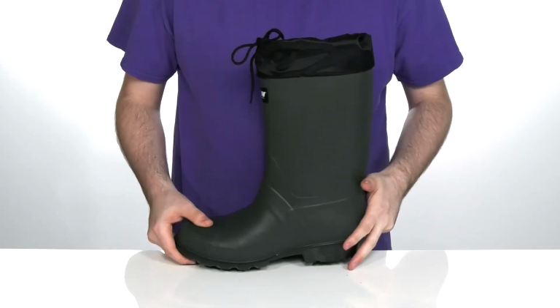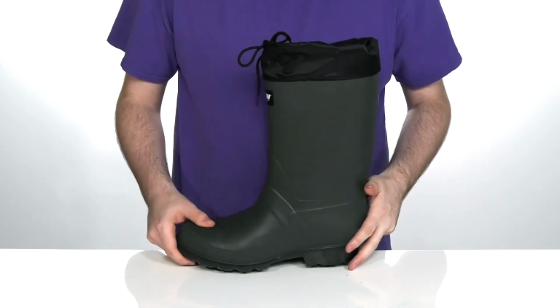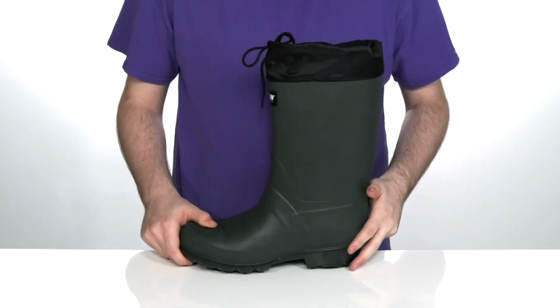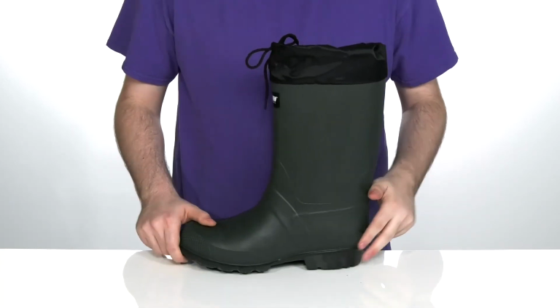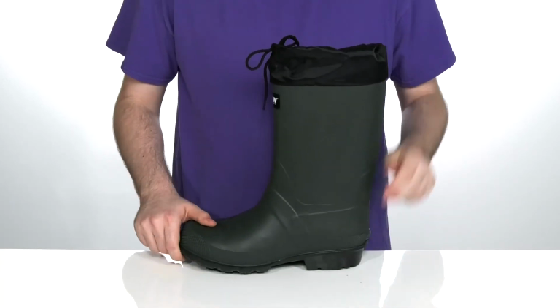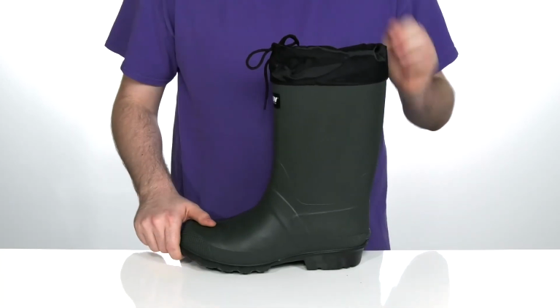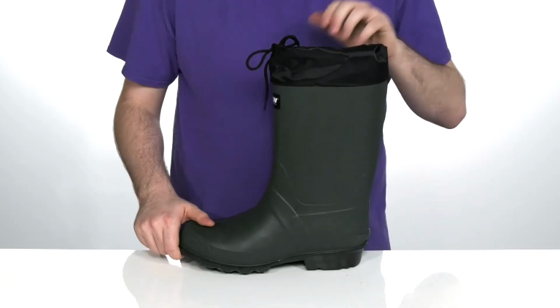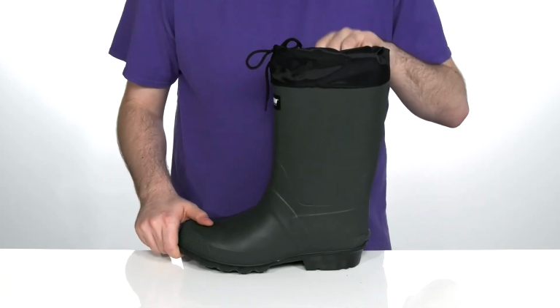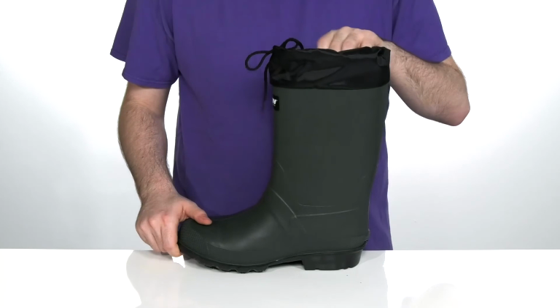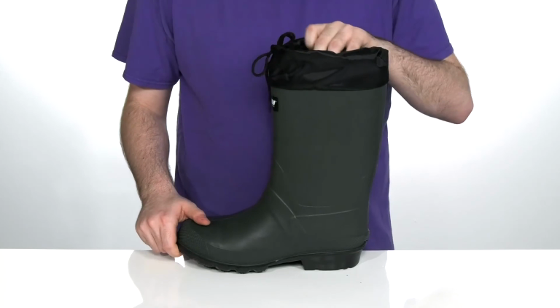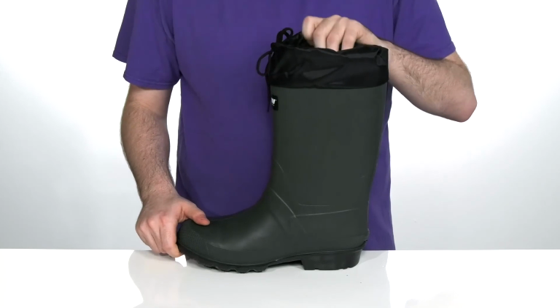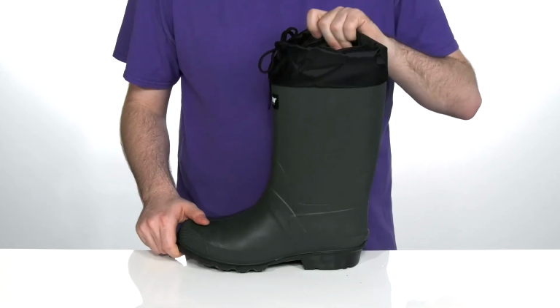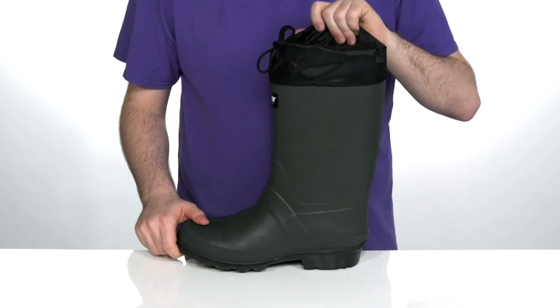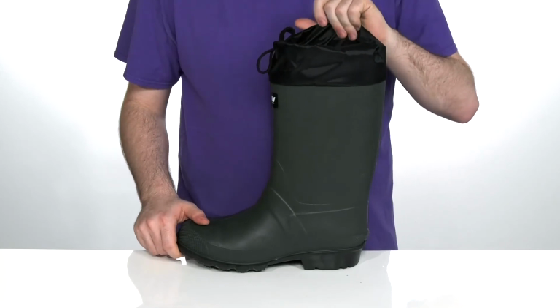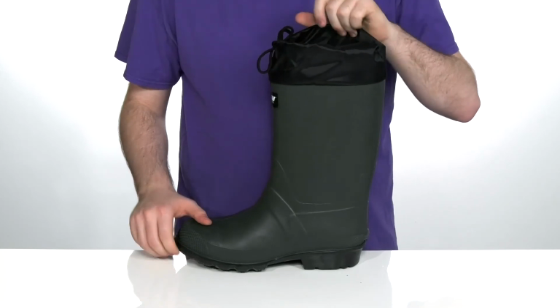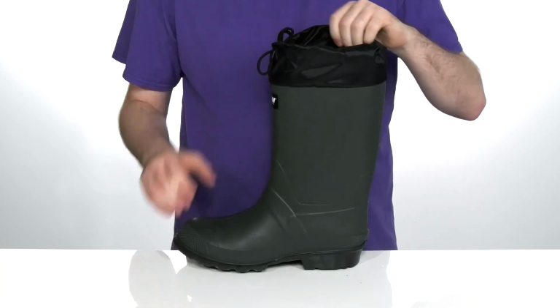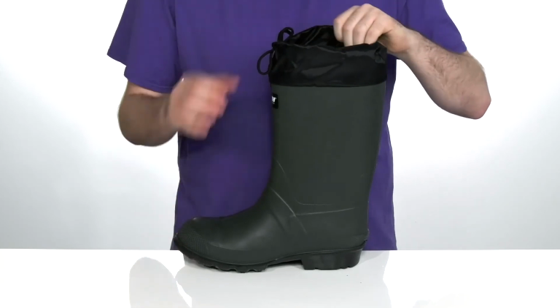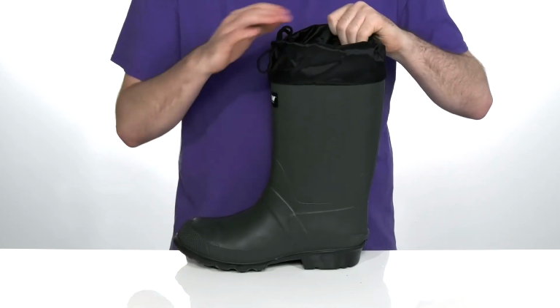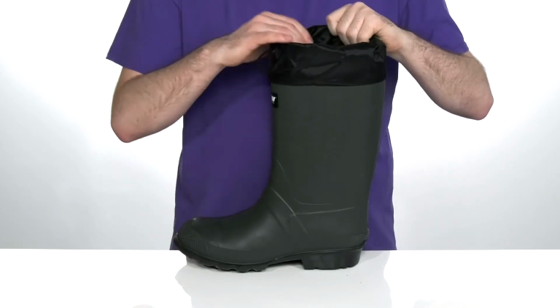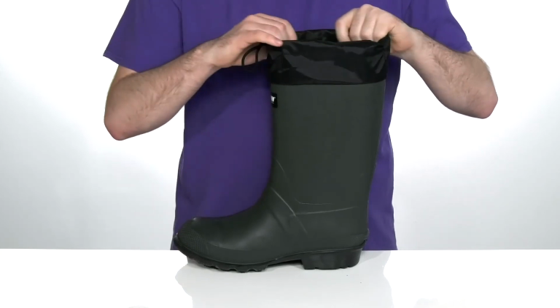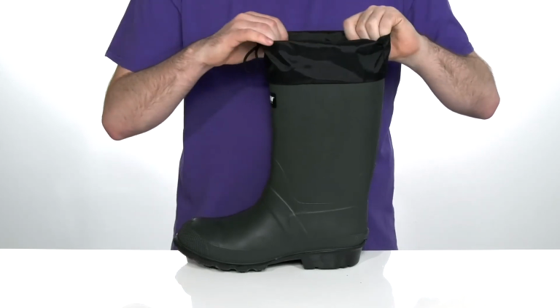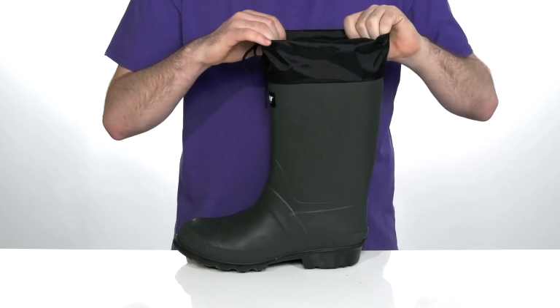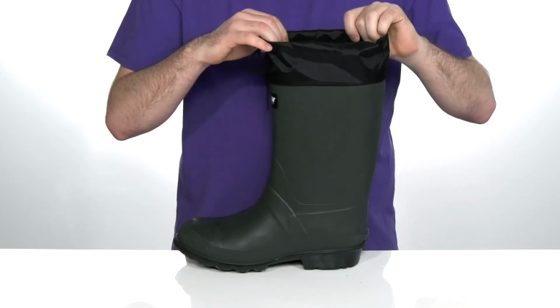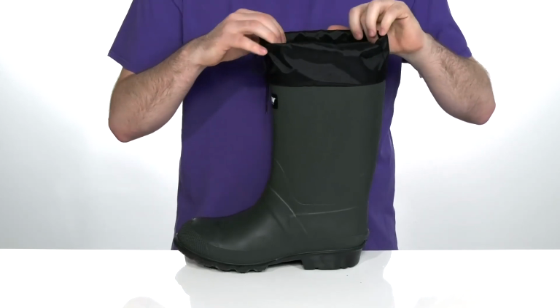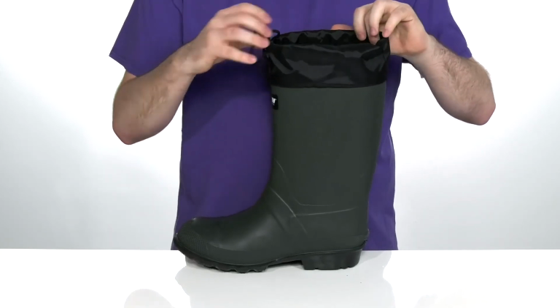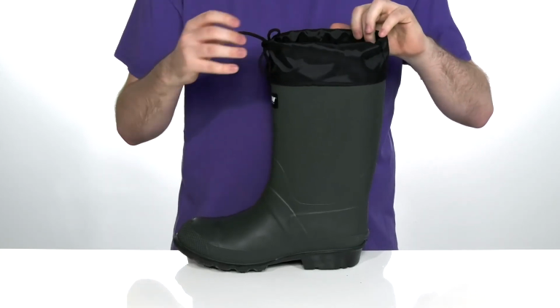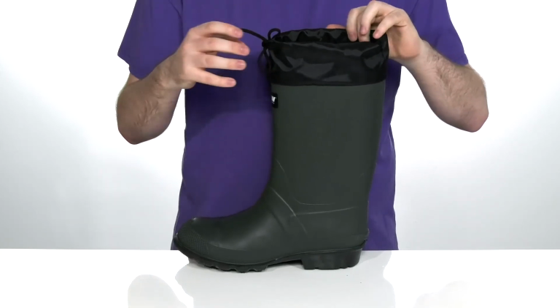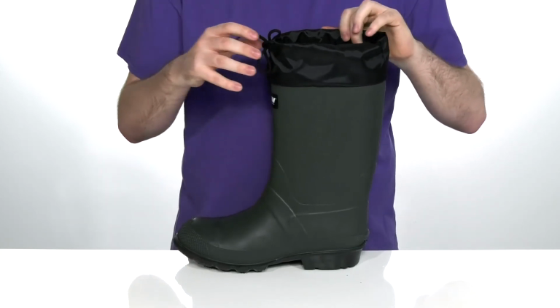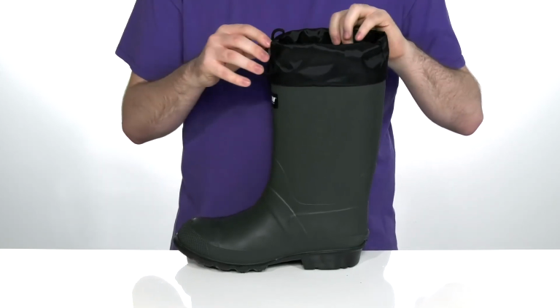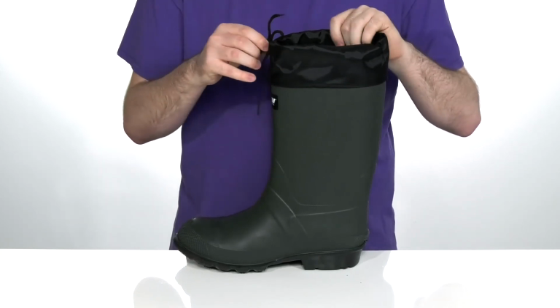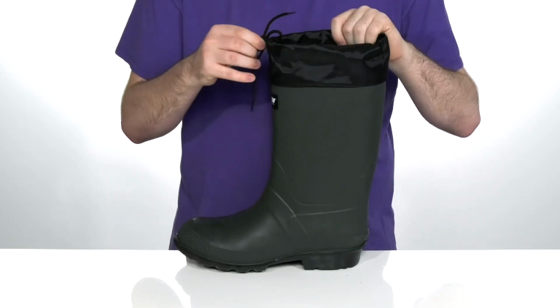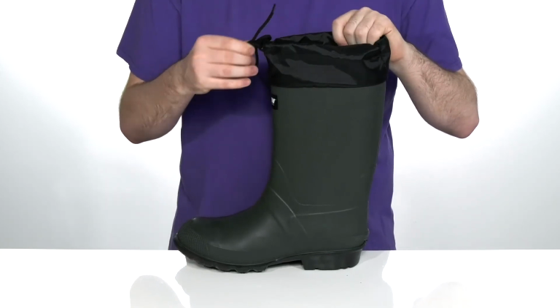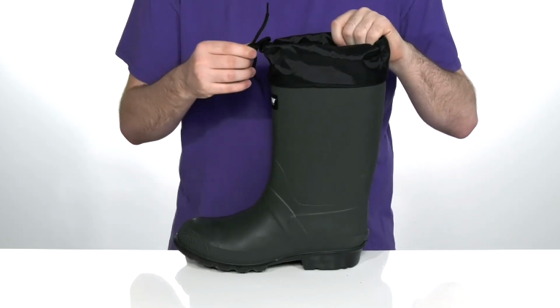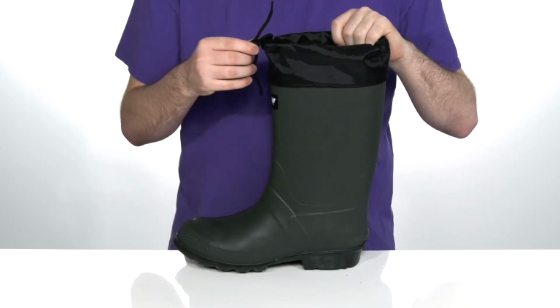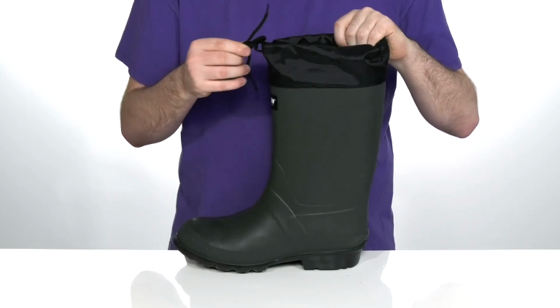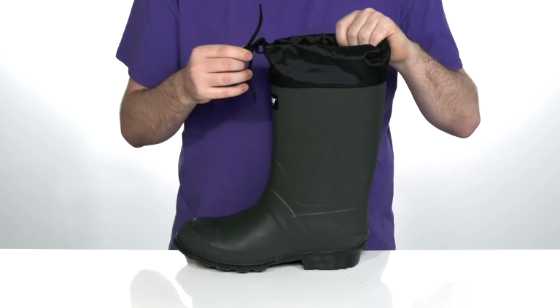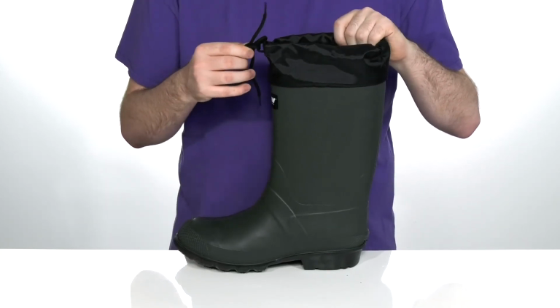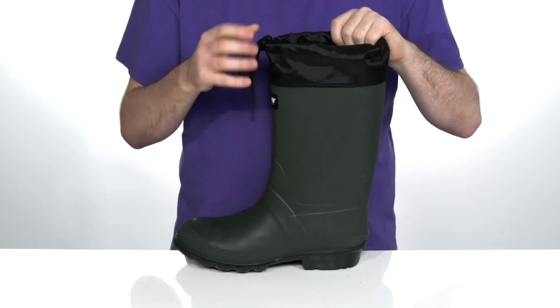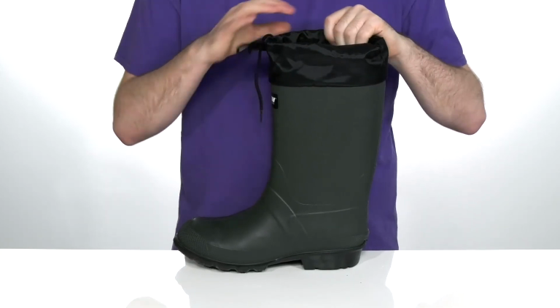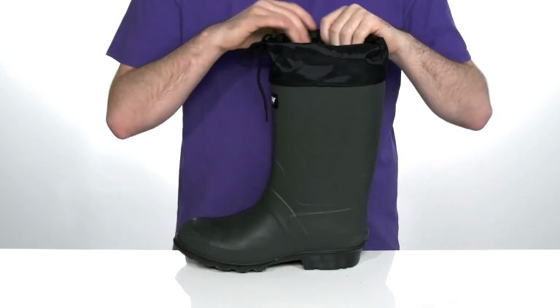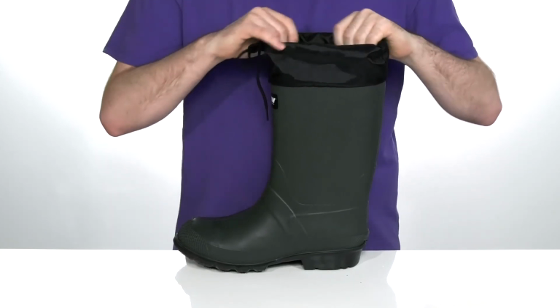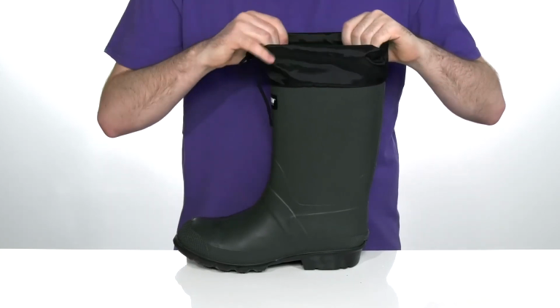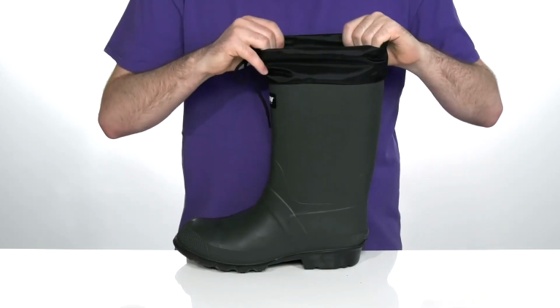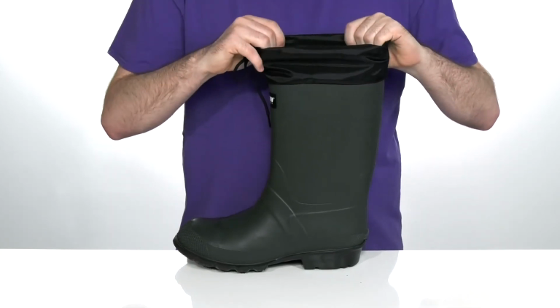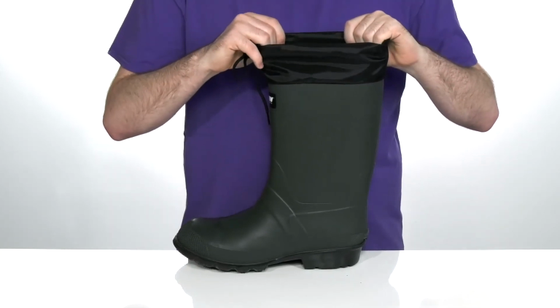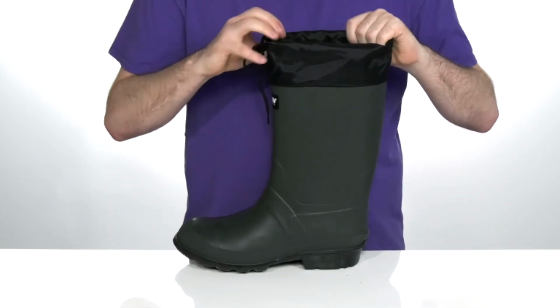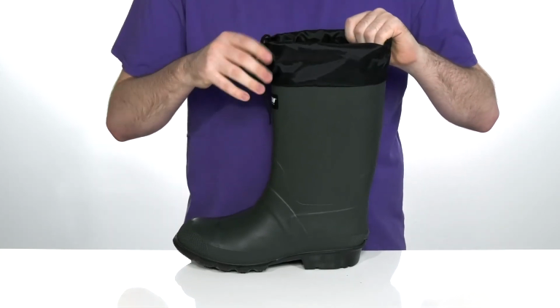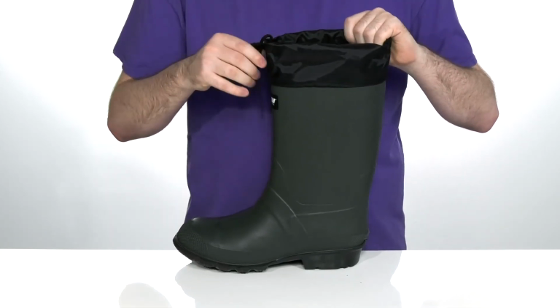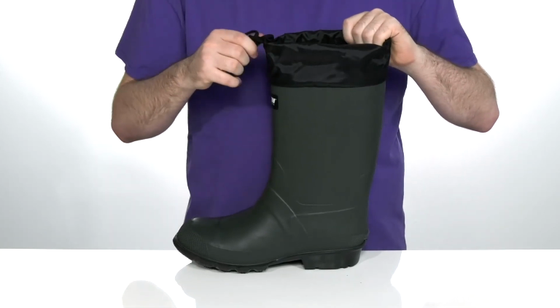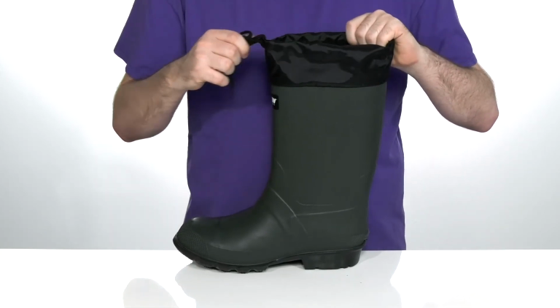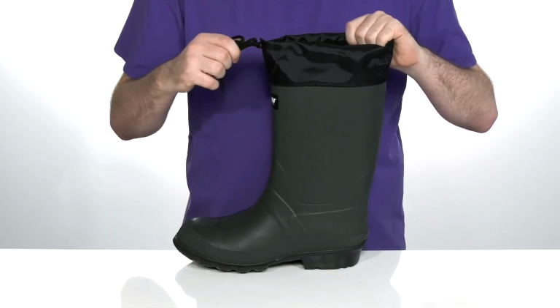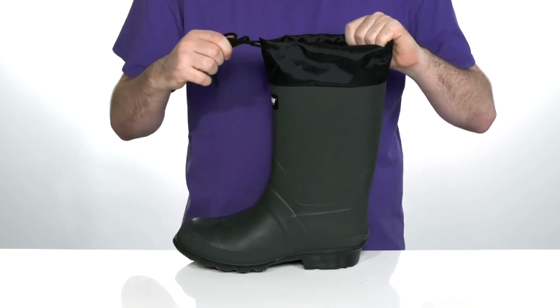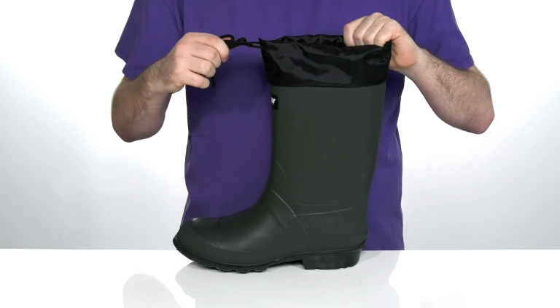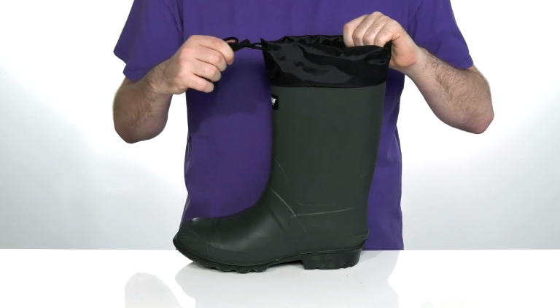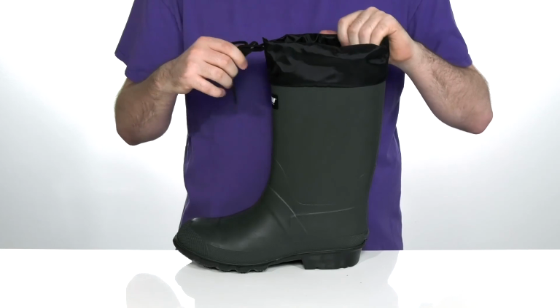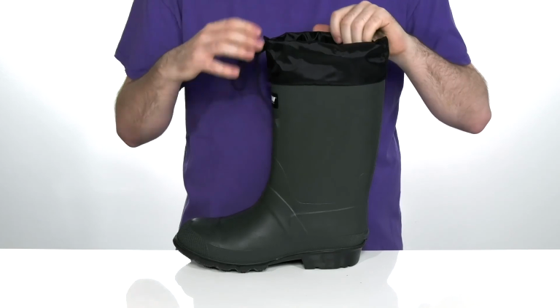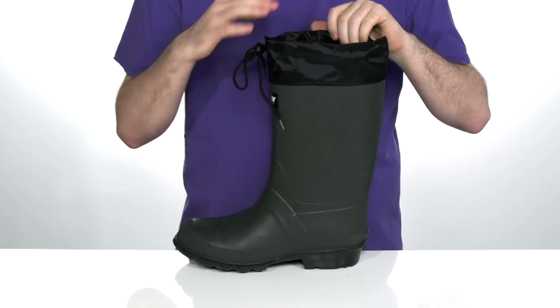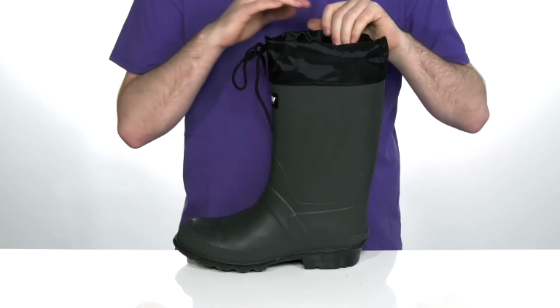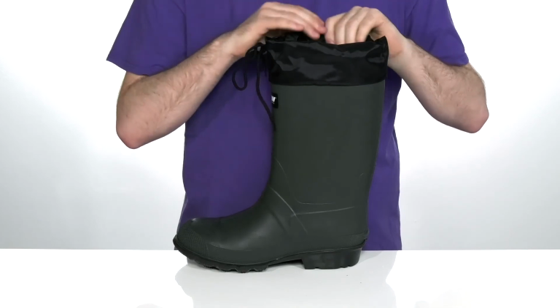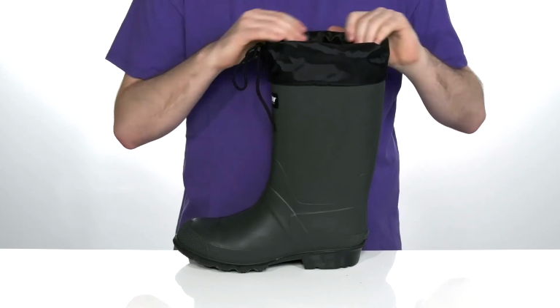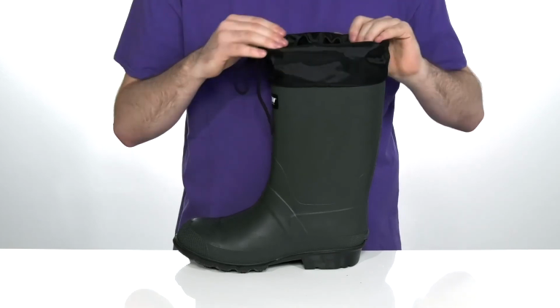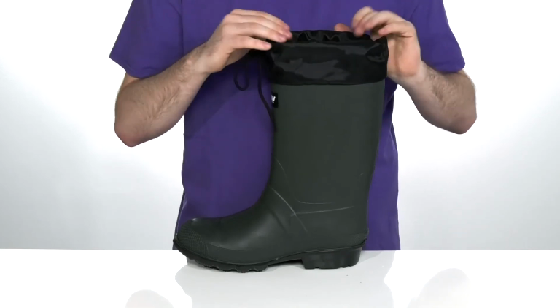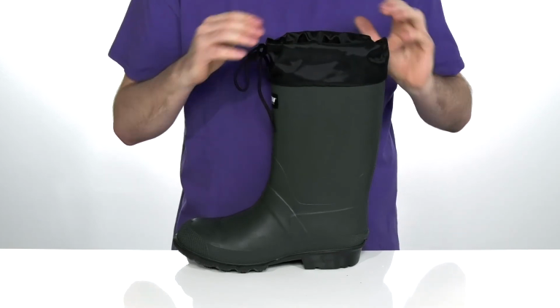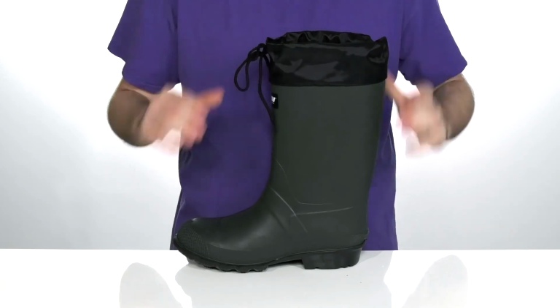It has a one-inch thick snow cuff on the top with a drawstring cord to keep these secure and protected, keeping out any debris.